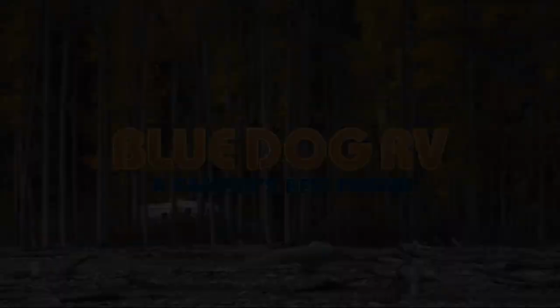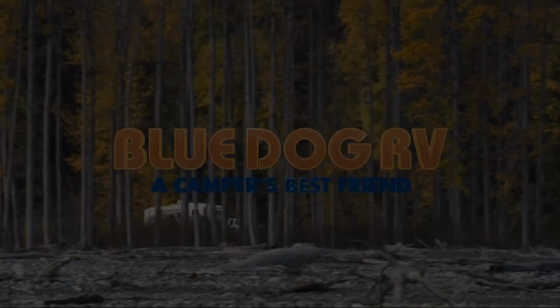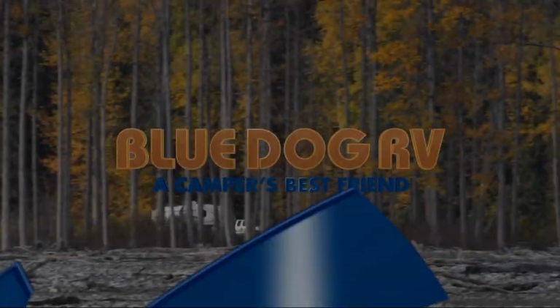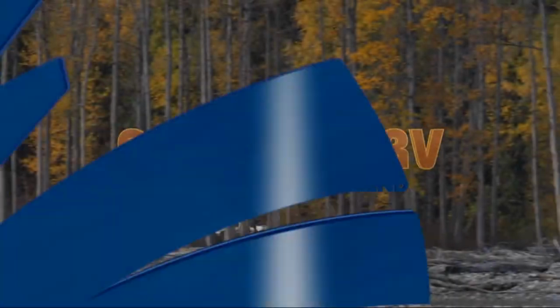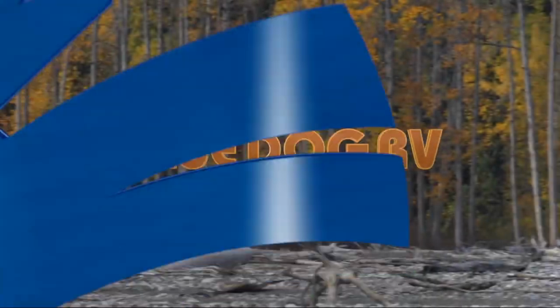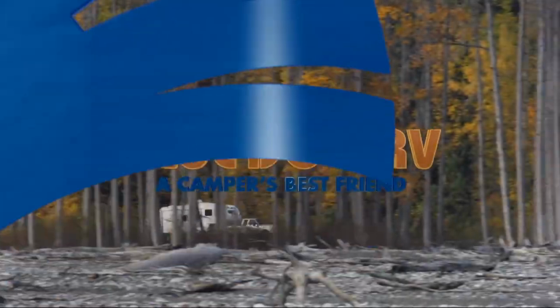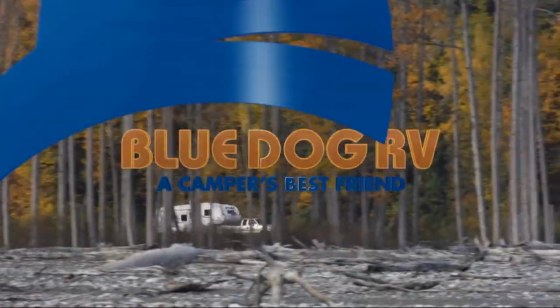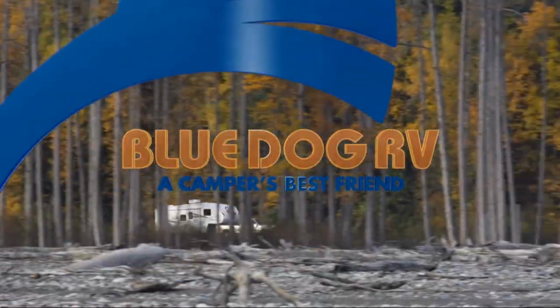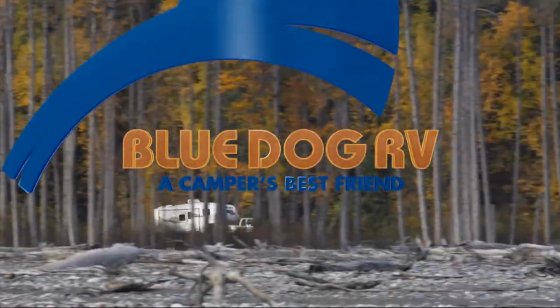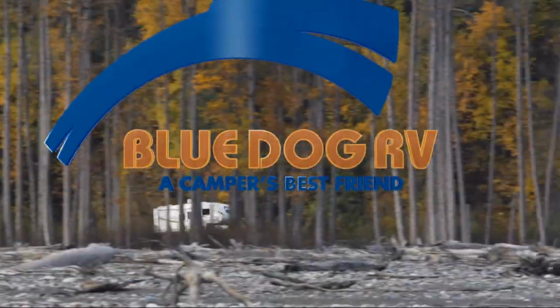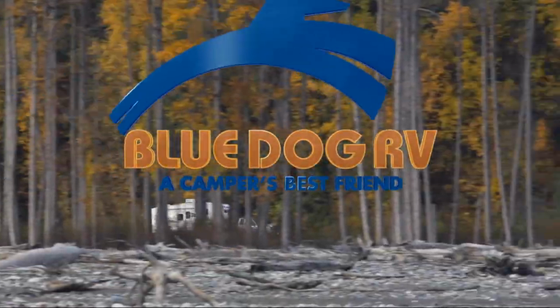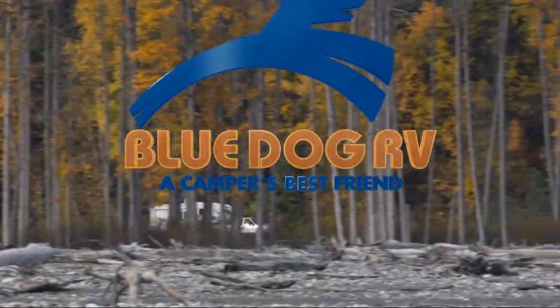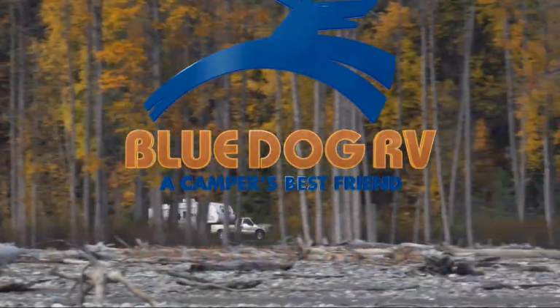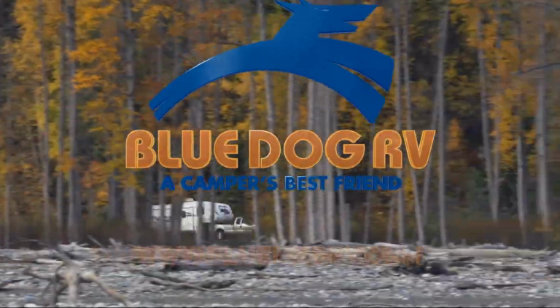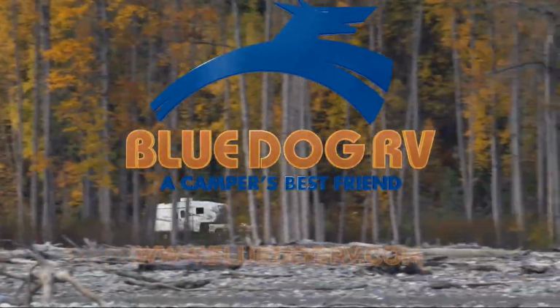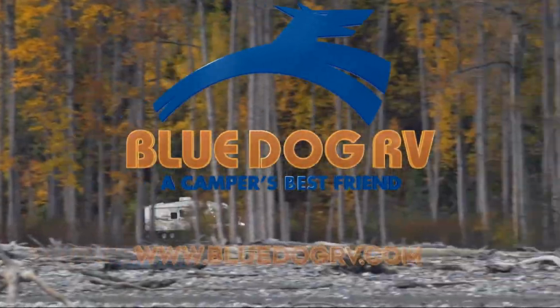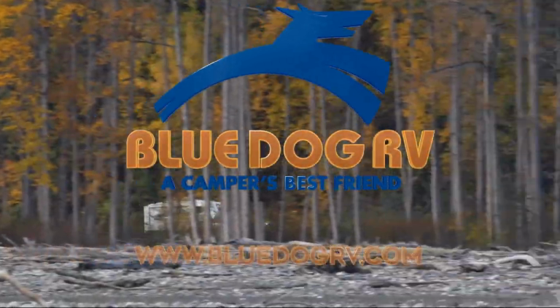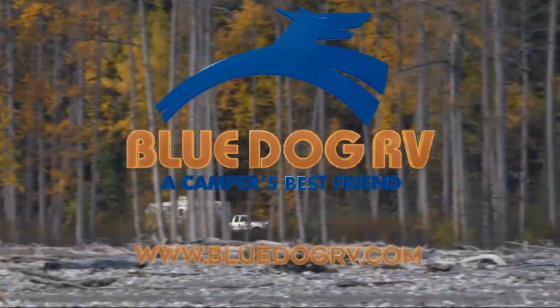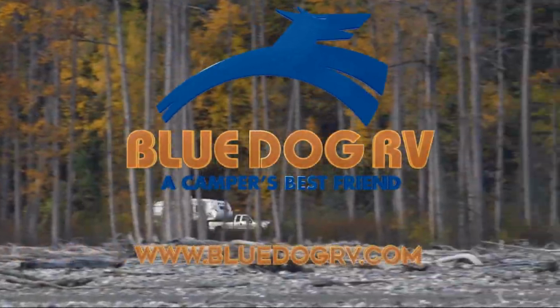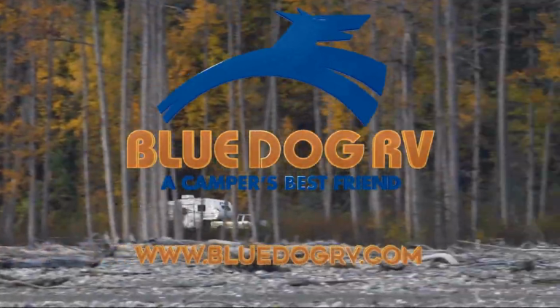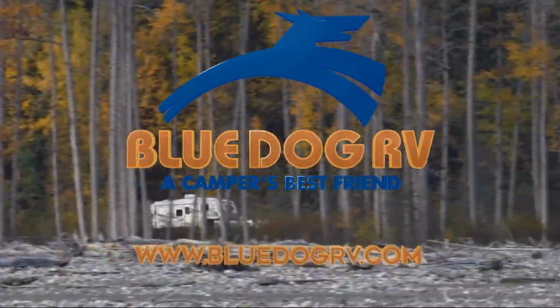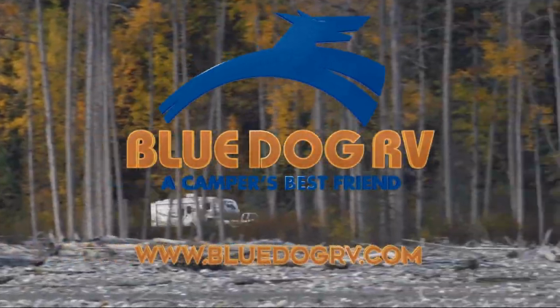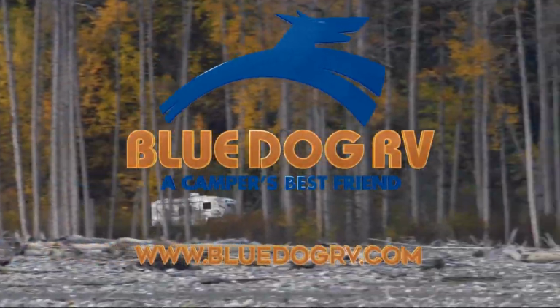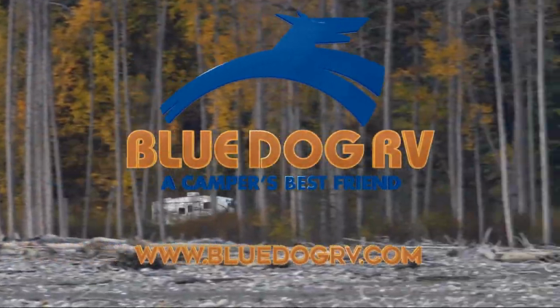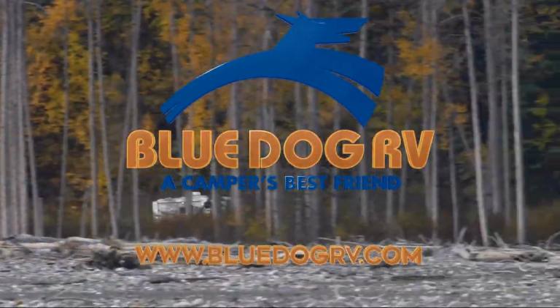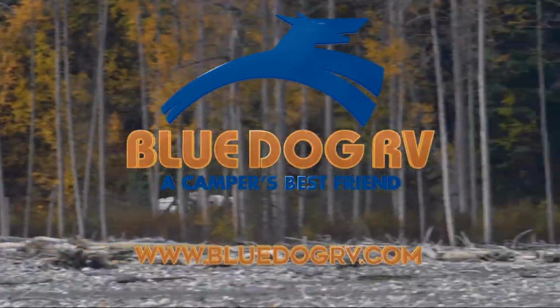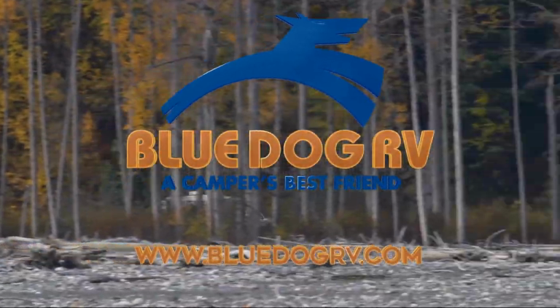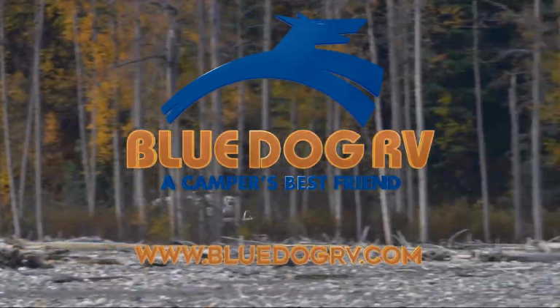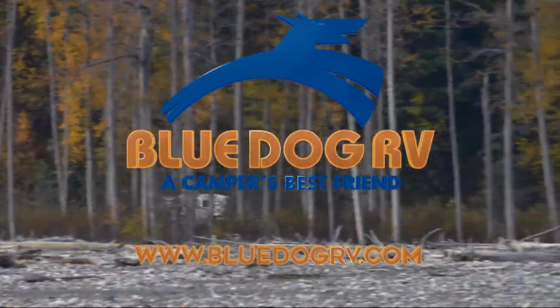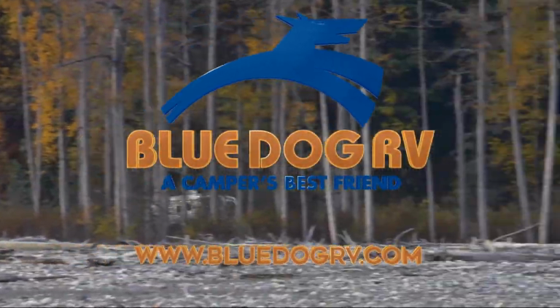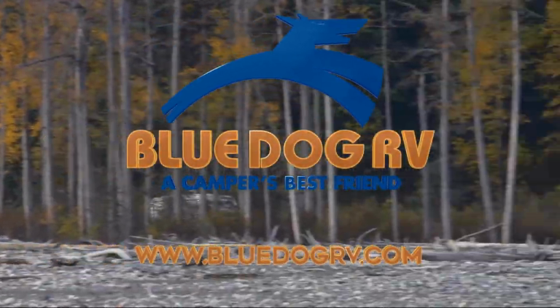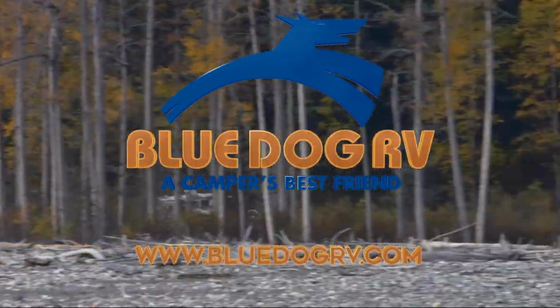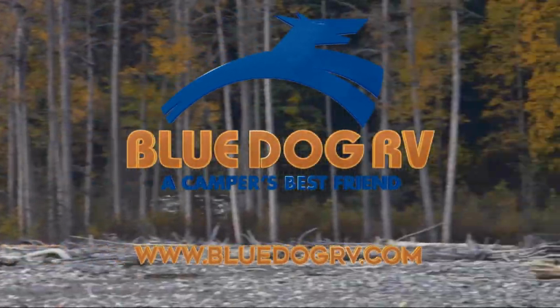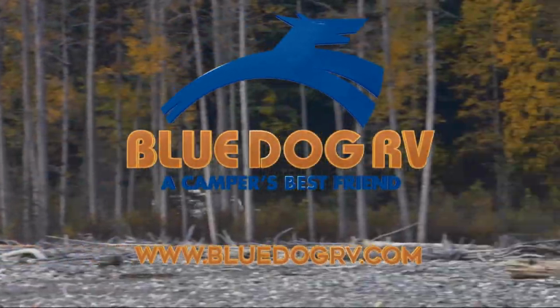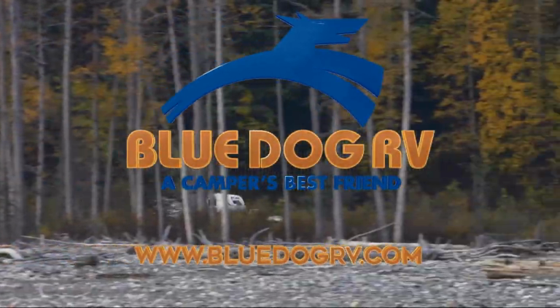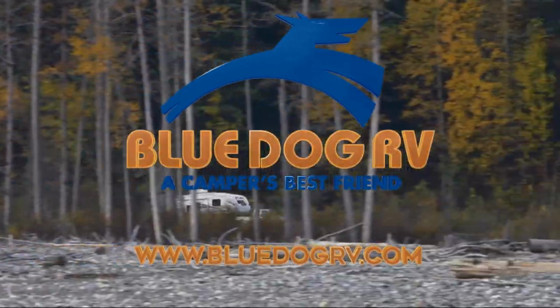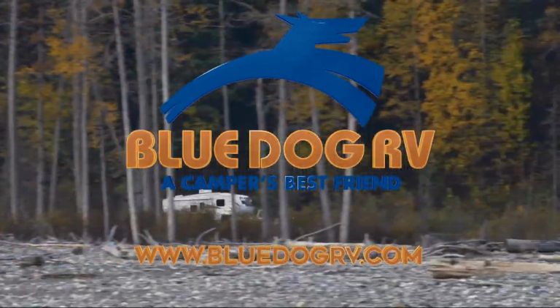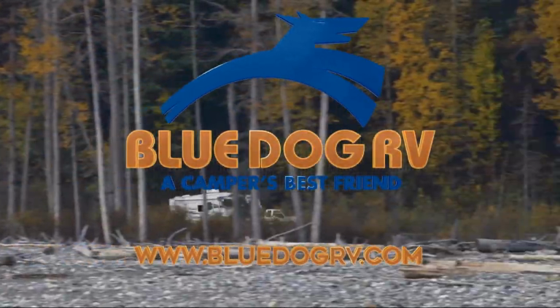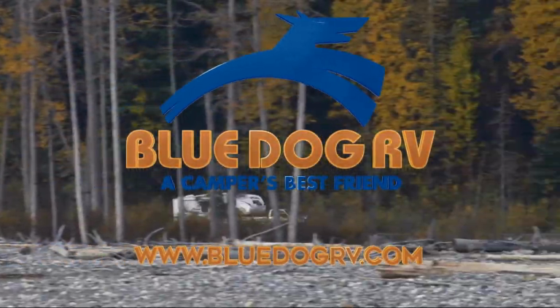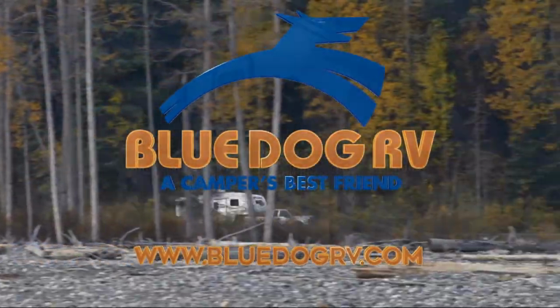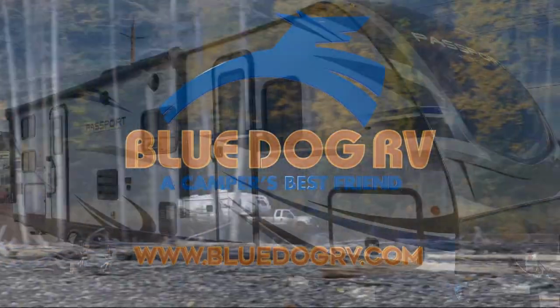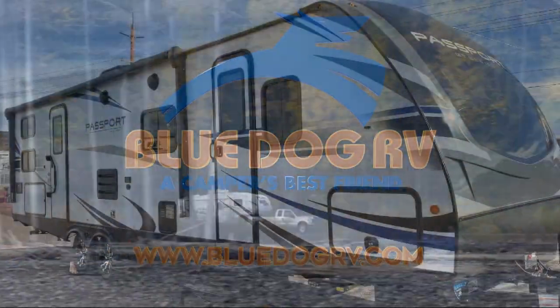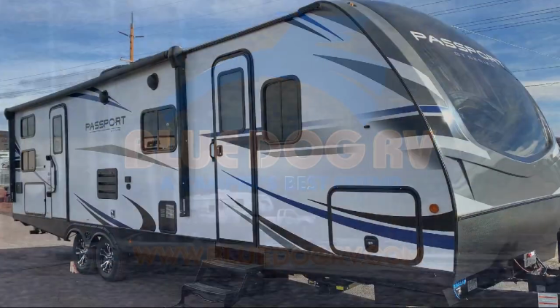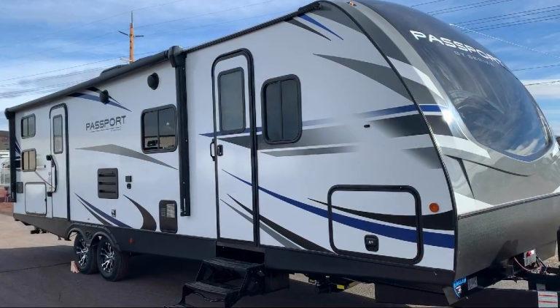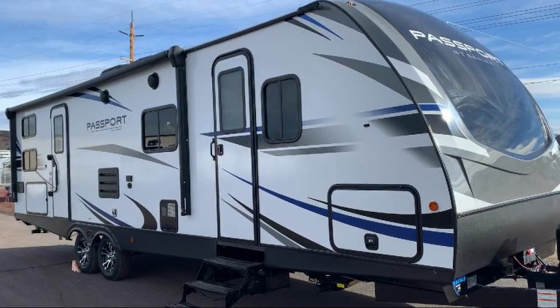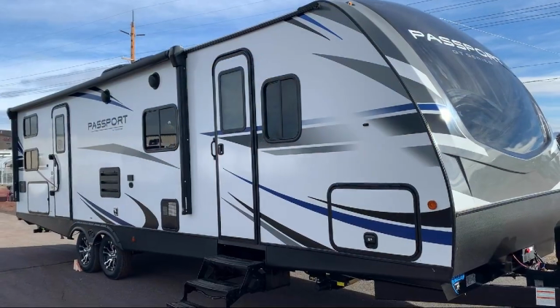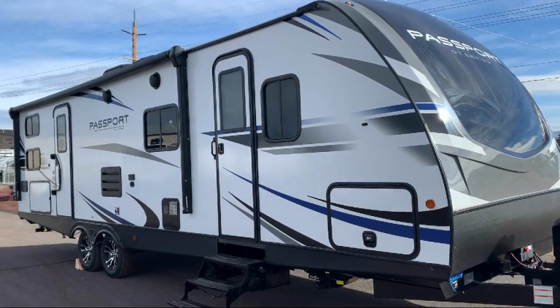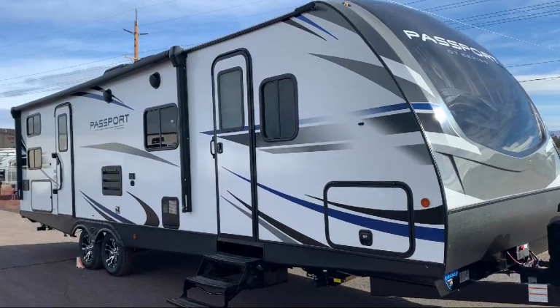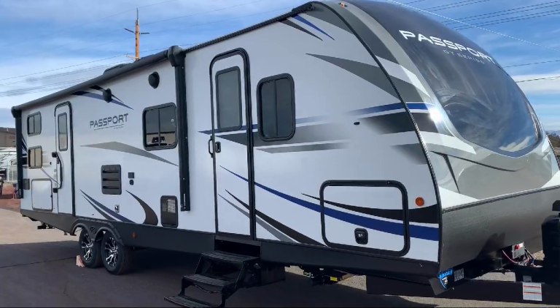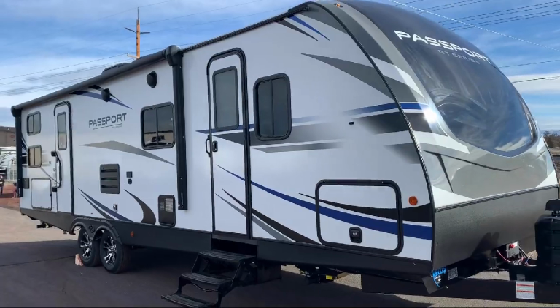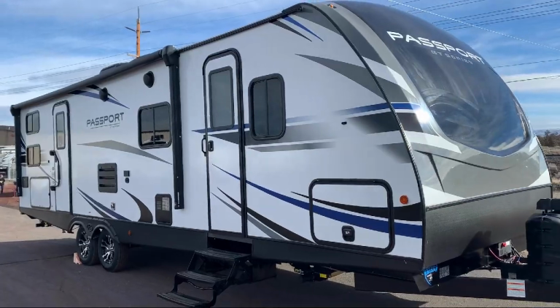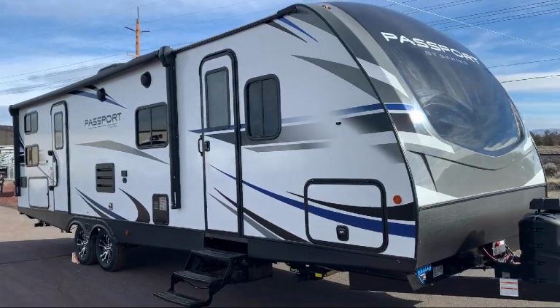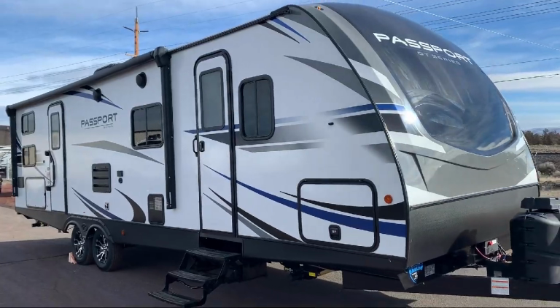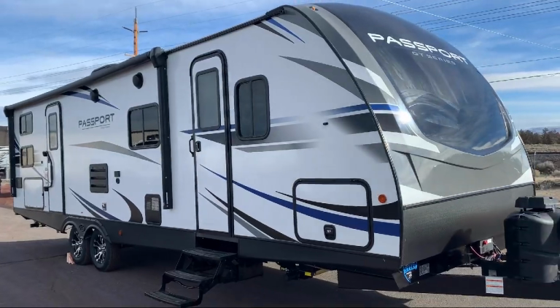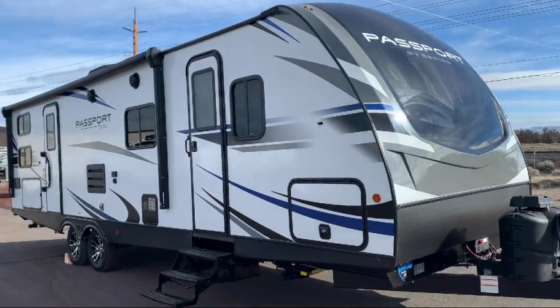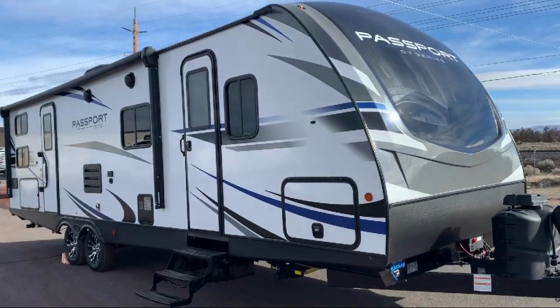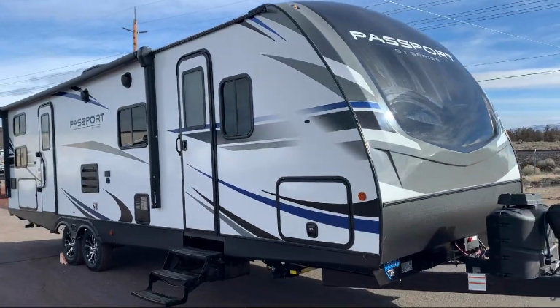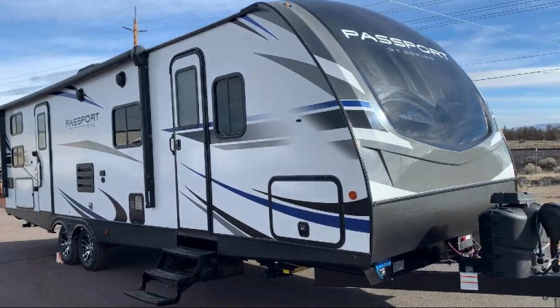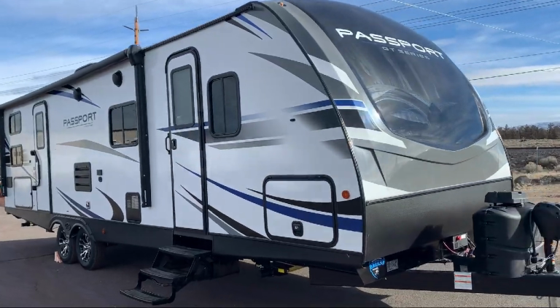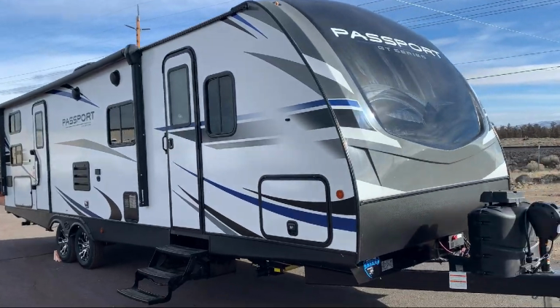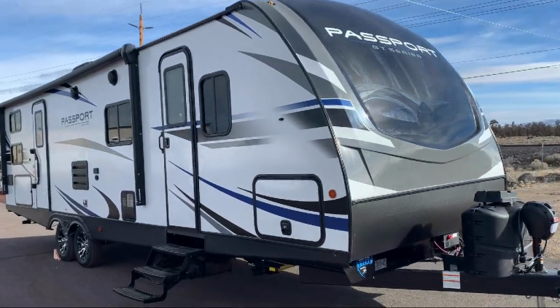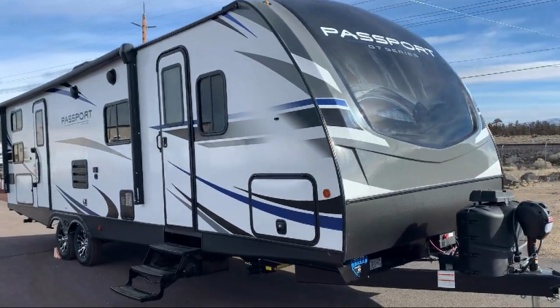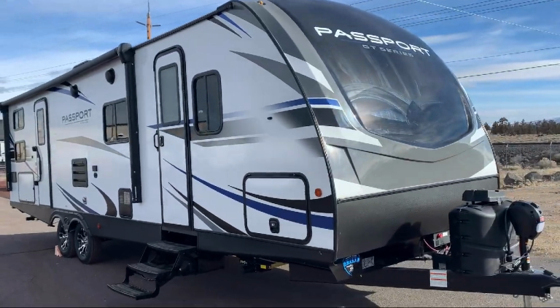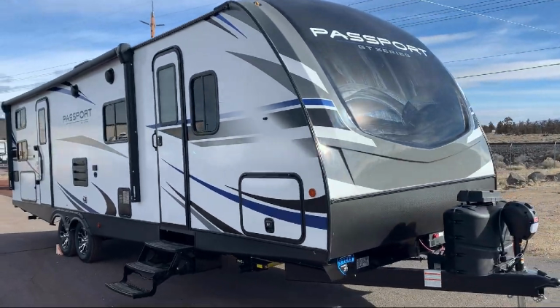Welcome to Blue Dog RV, the Northwest's number one RV dealer. Here's a look at another unit in our massive inventory.